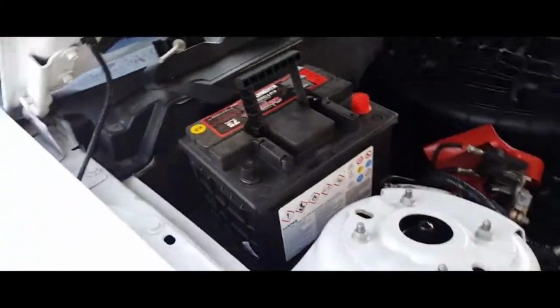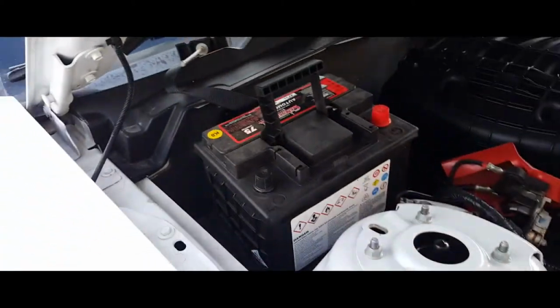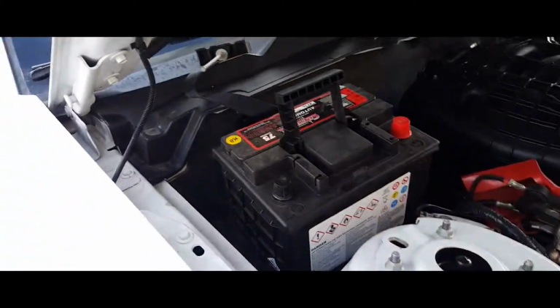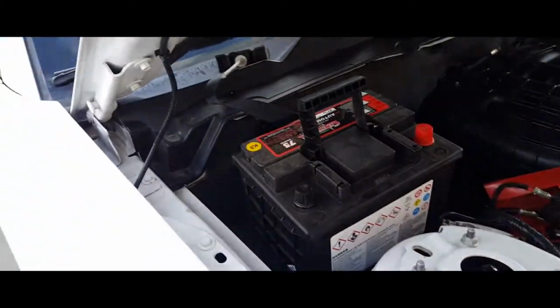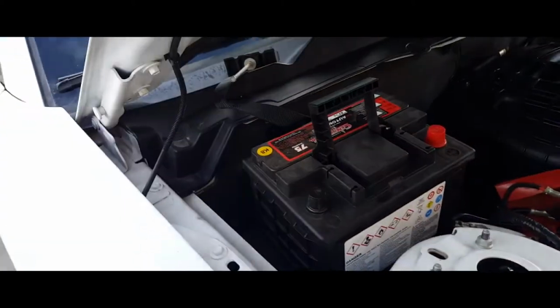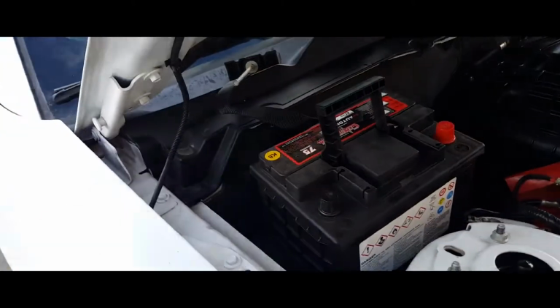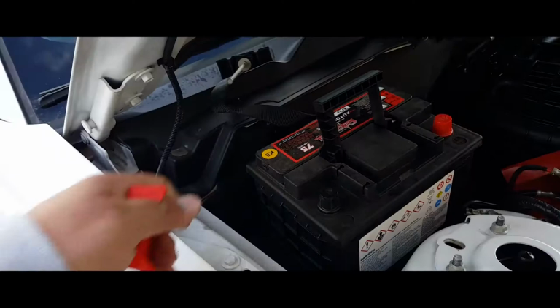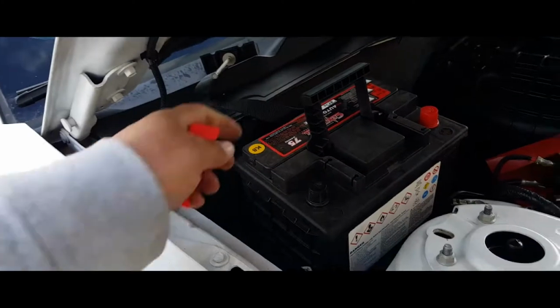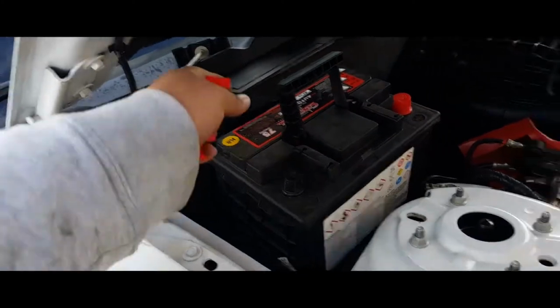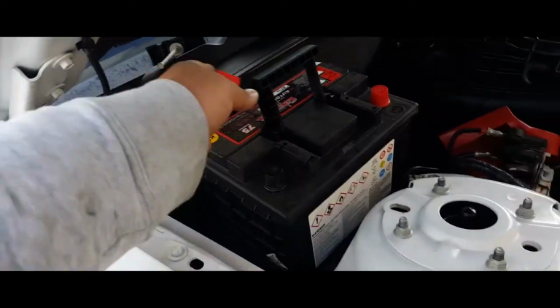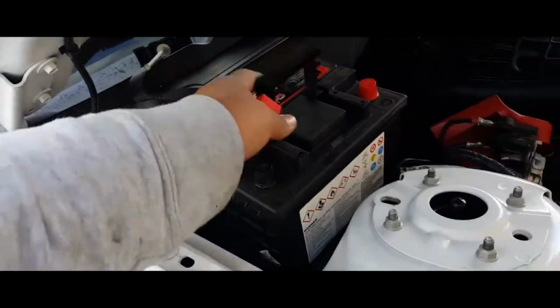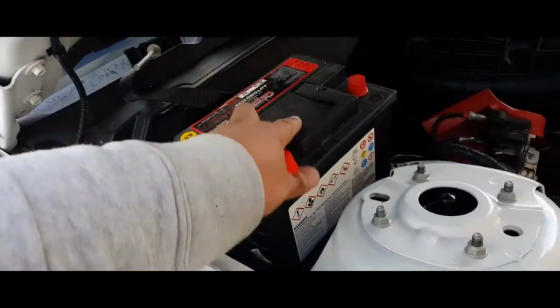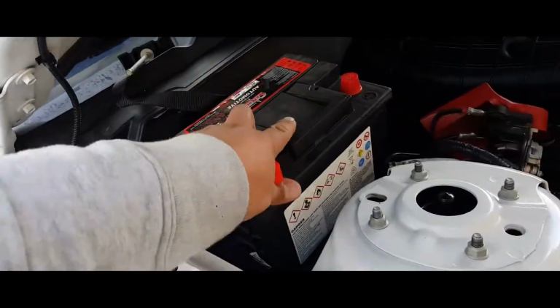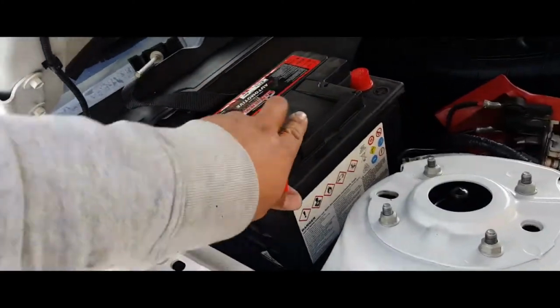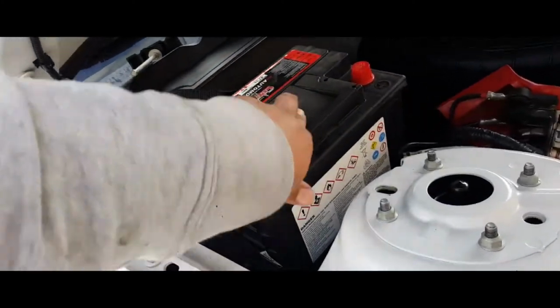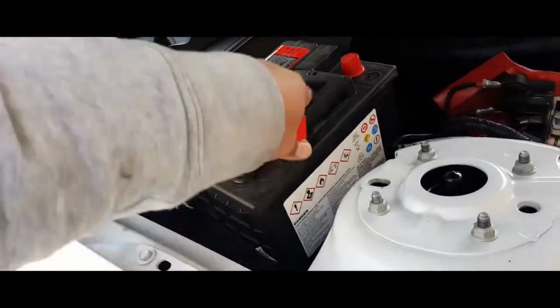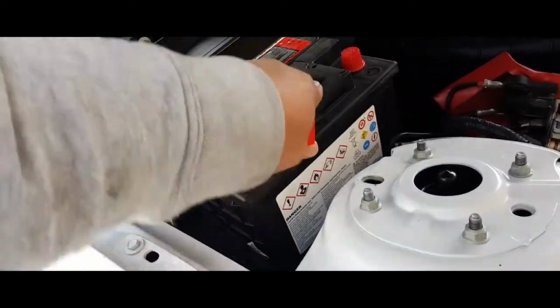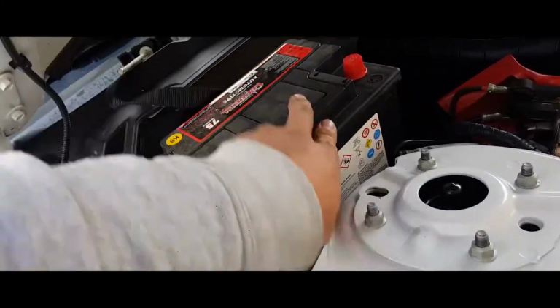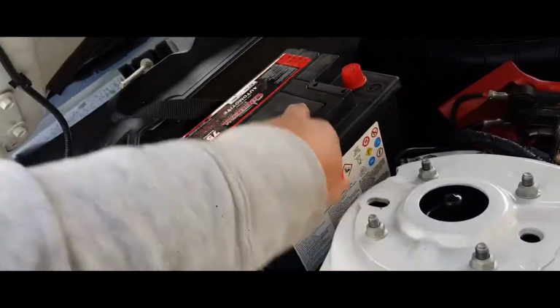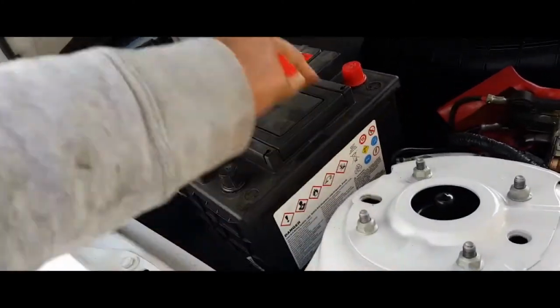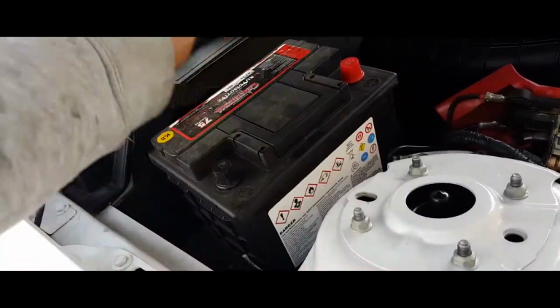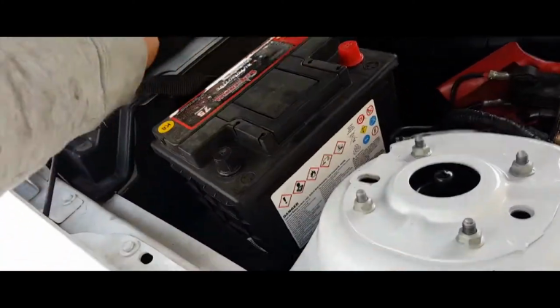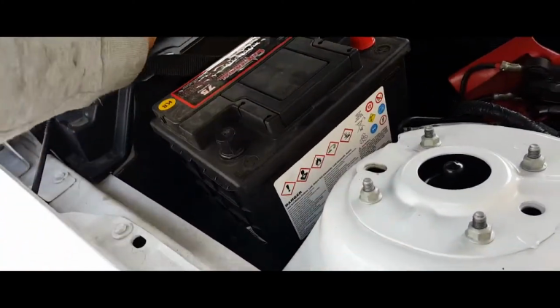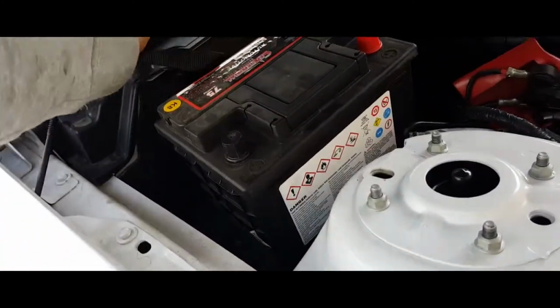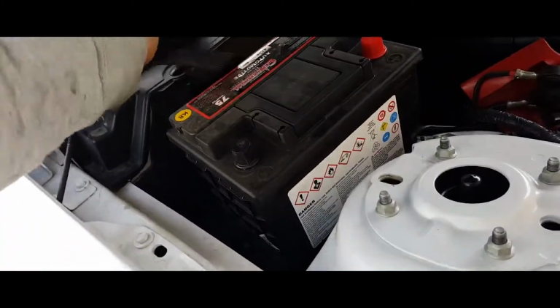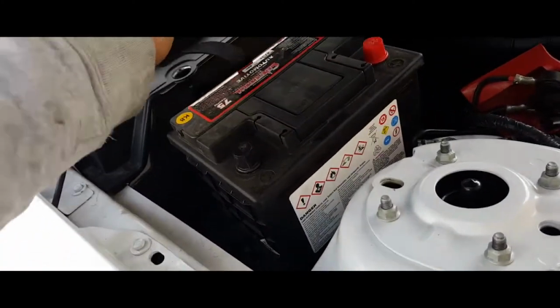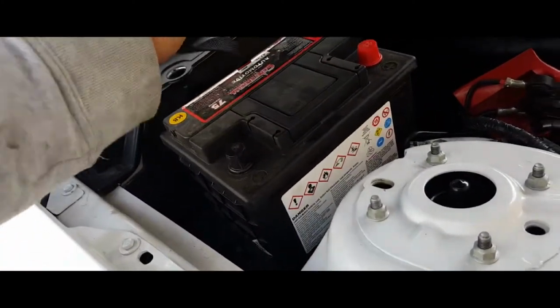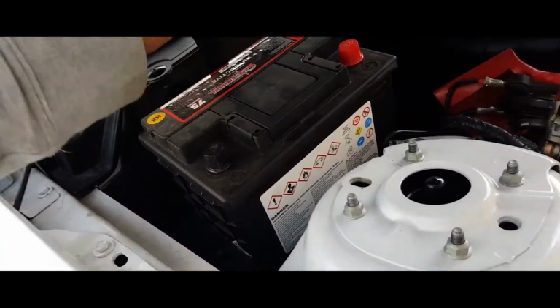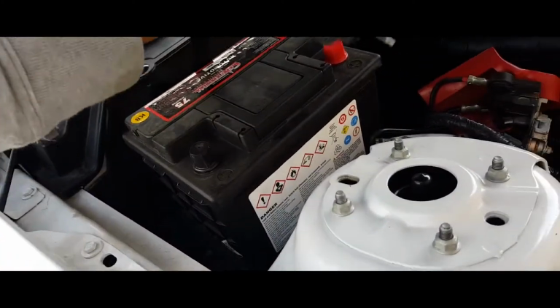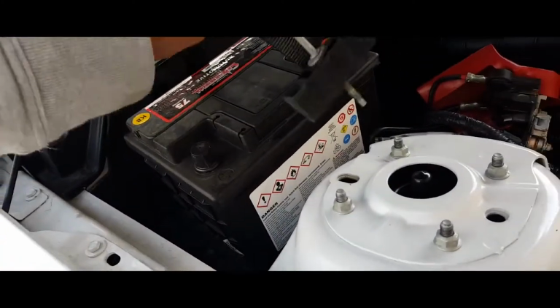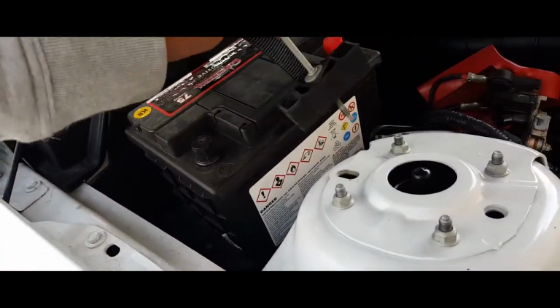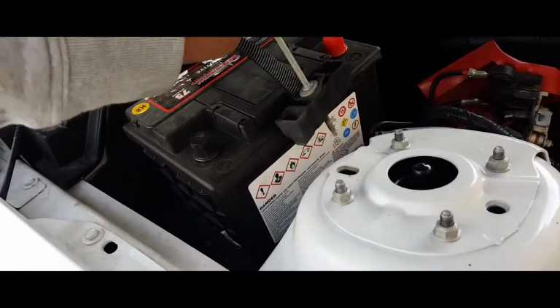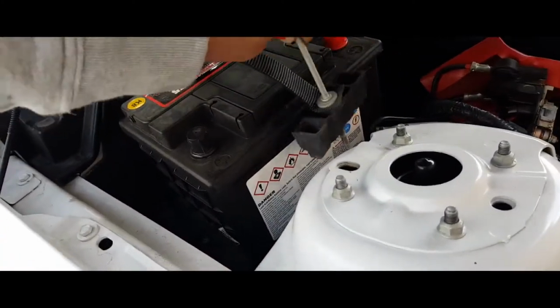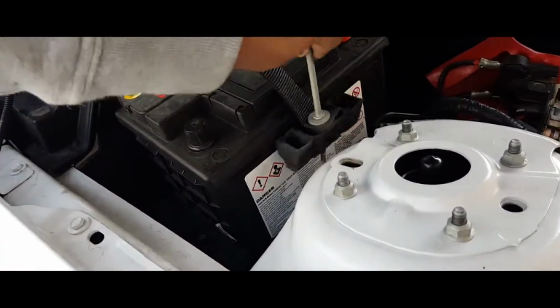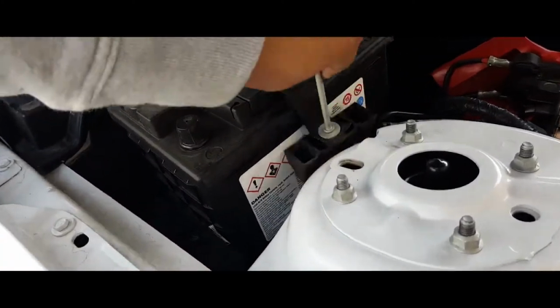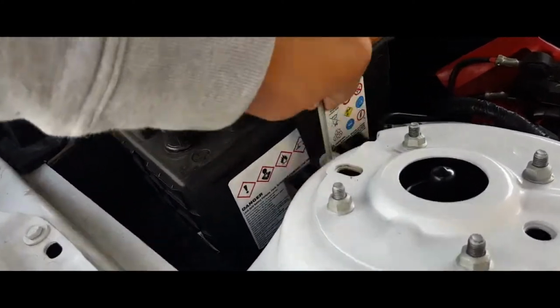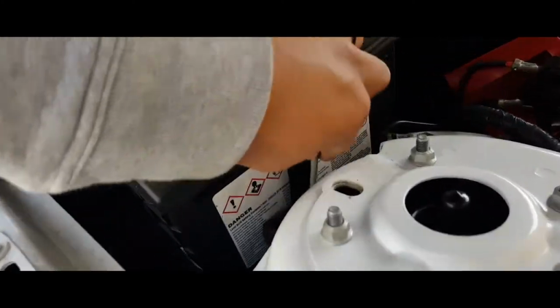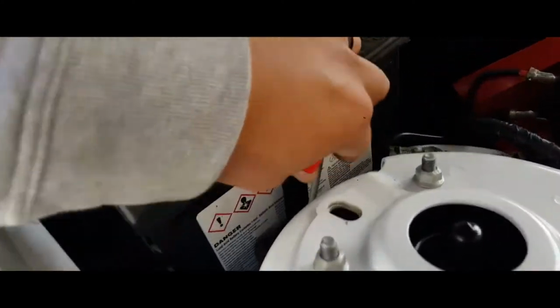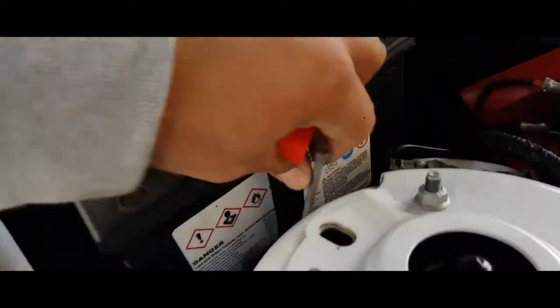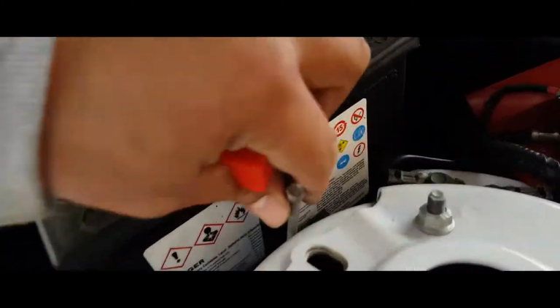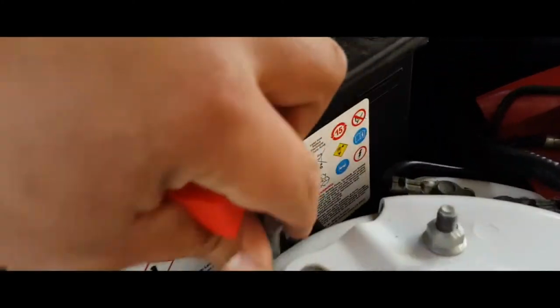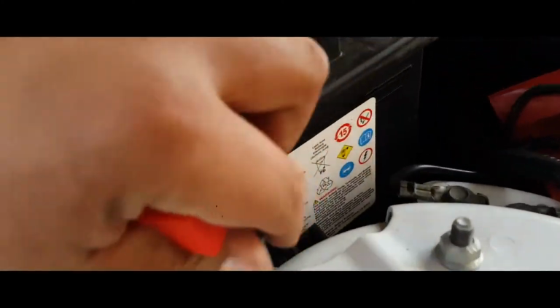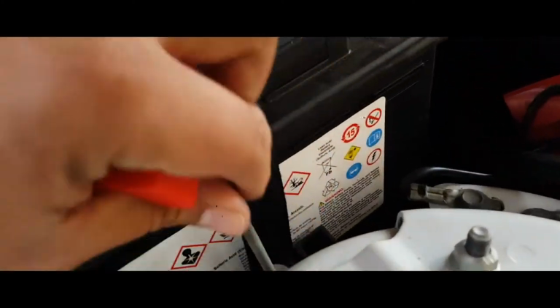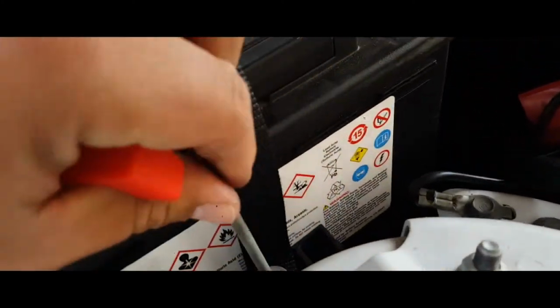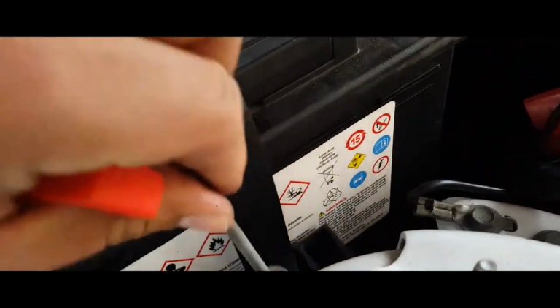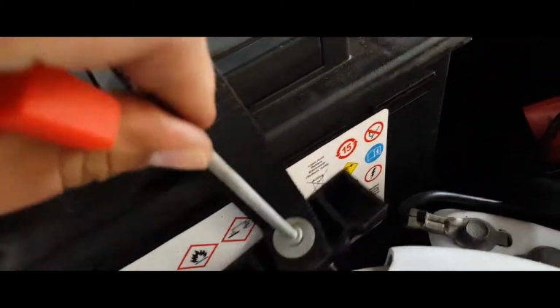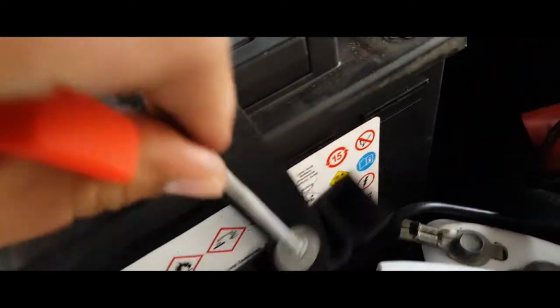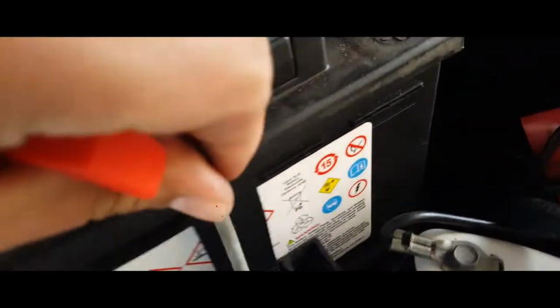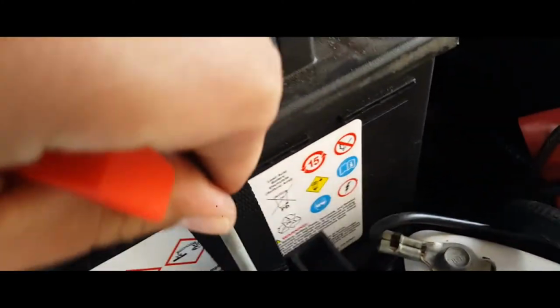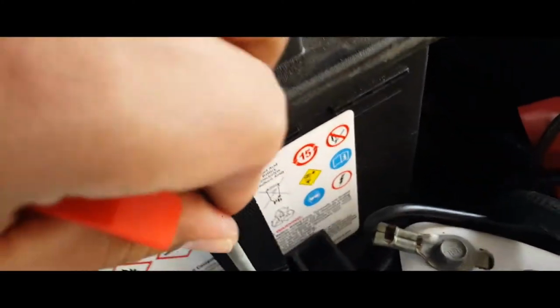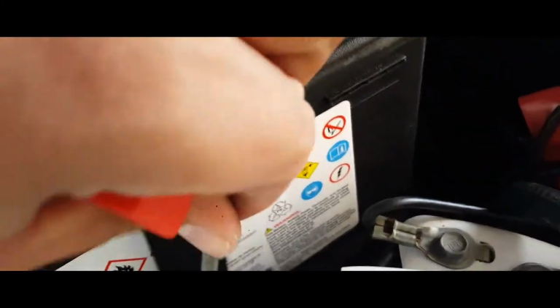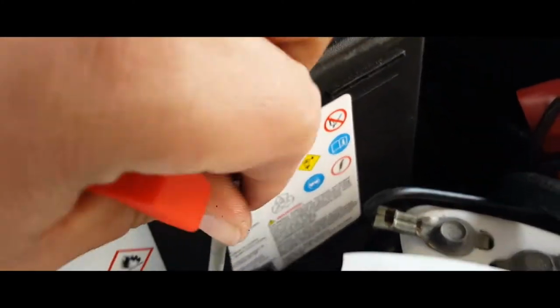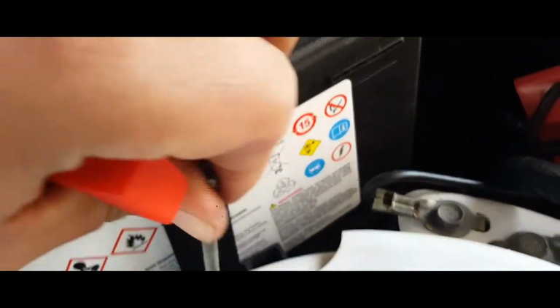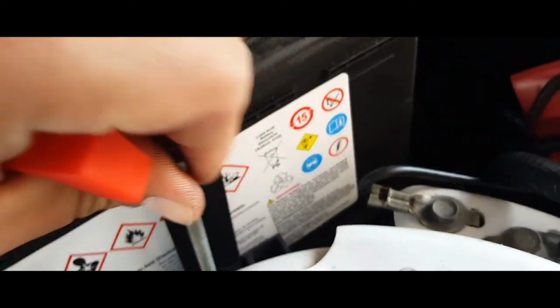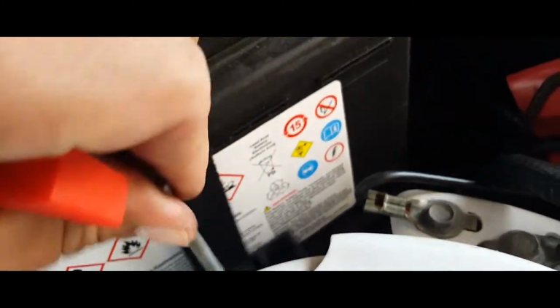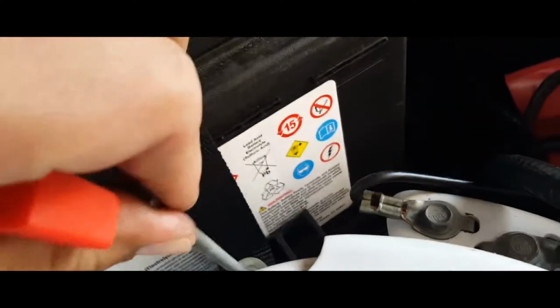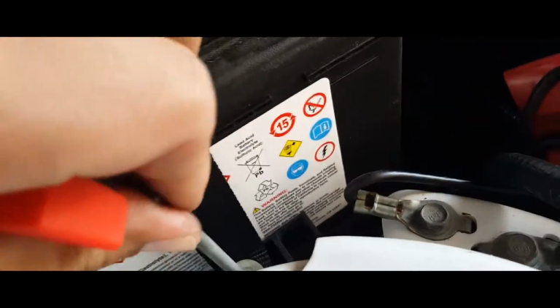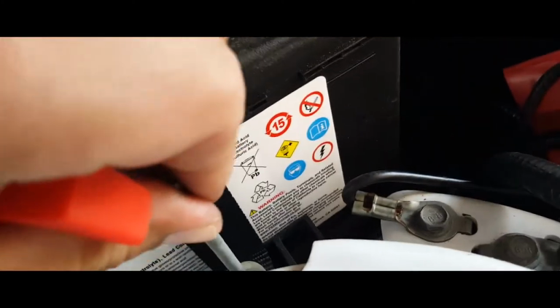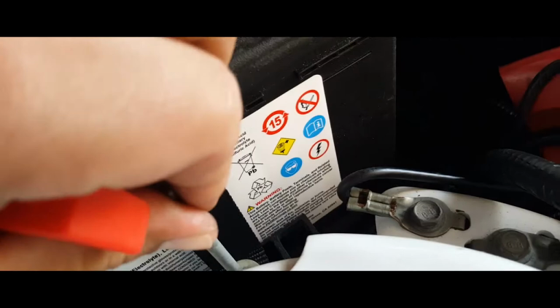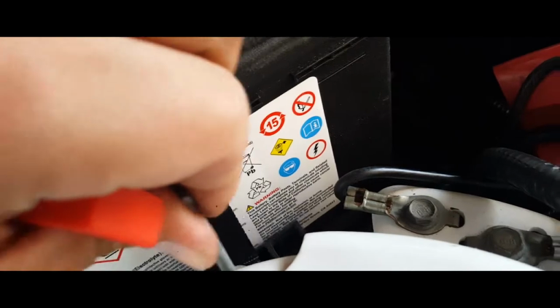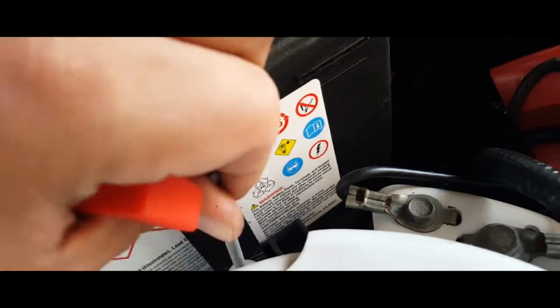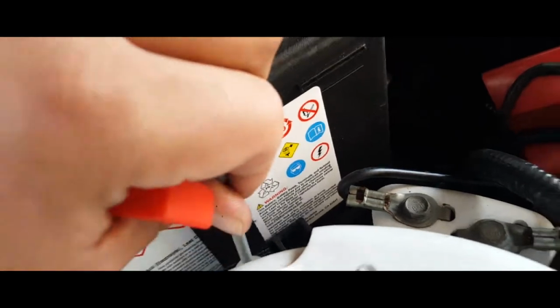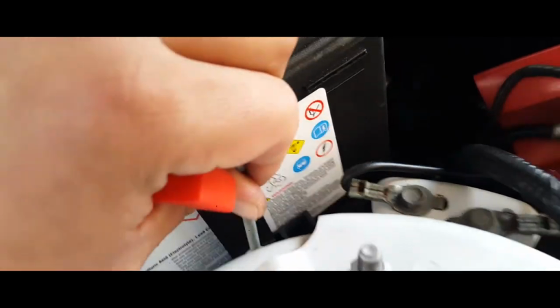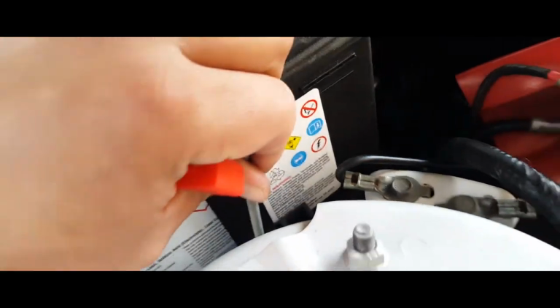Next thing you want to do is secure the battery. So we're going to go ahead and secure it.